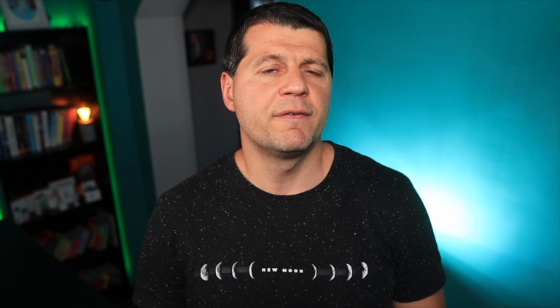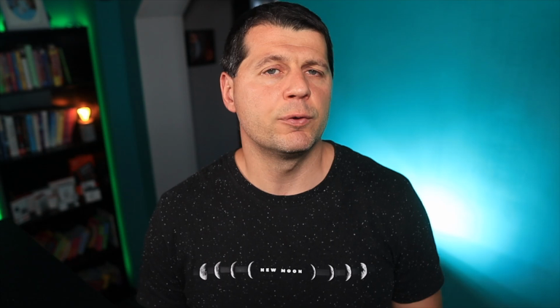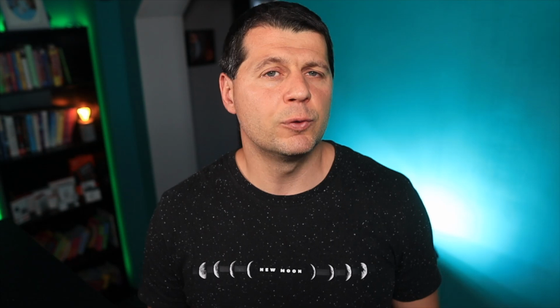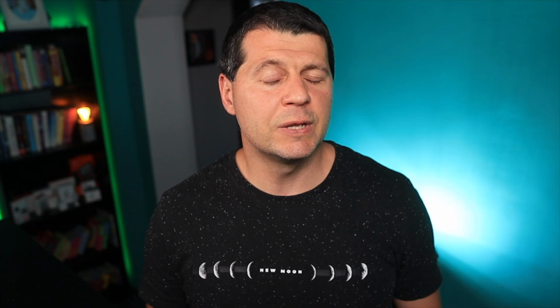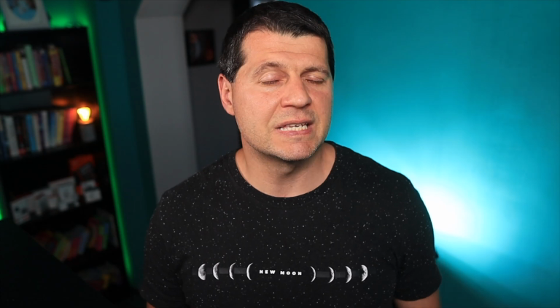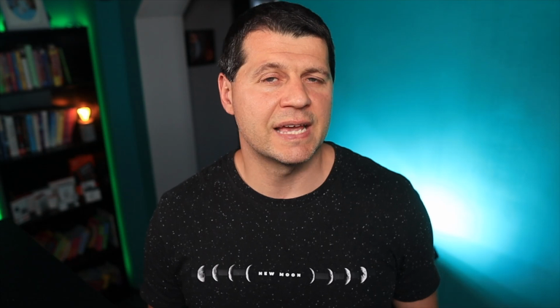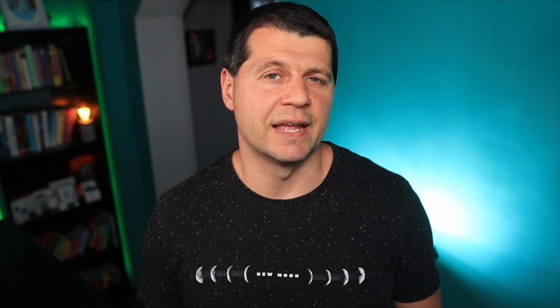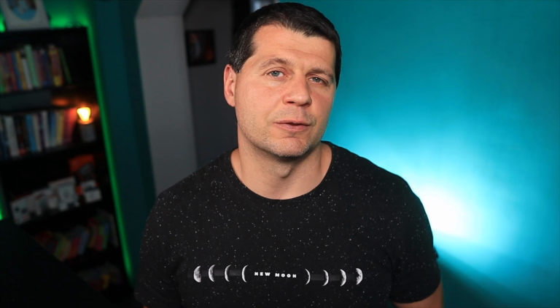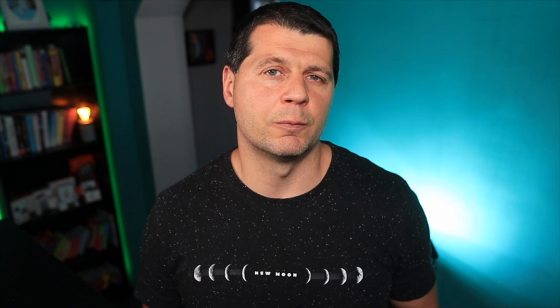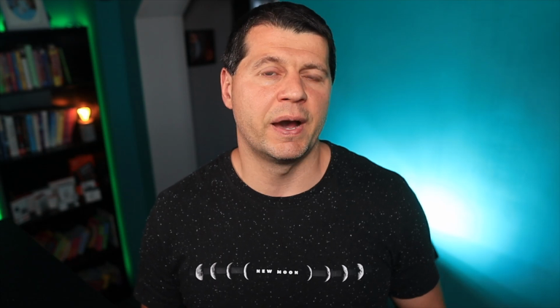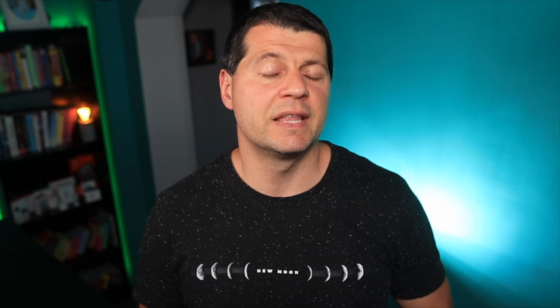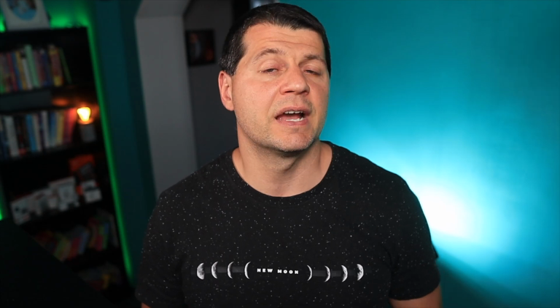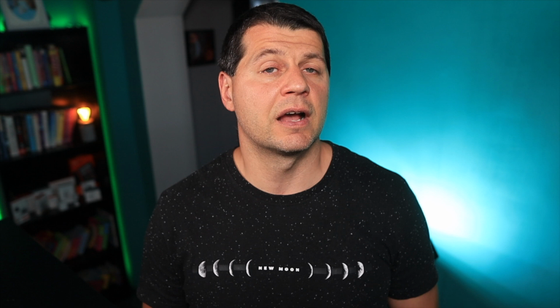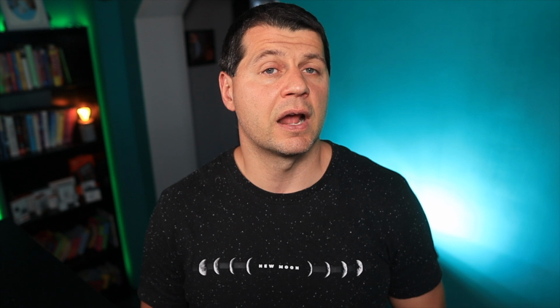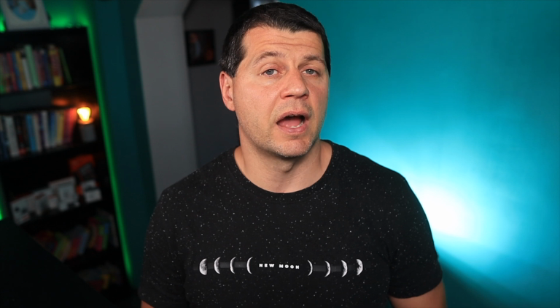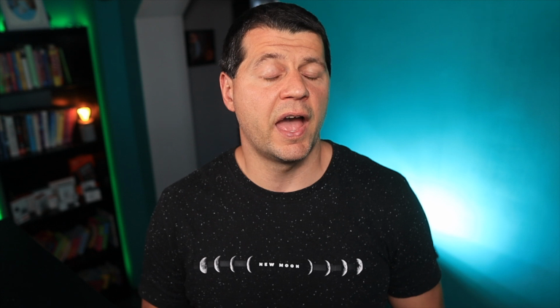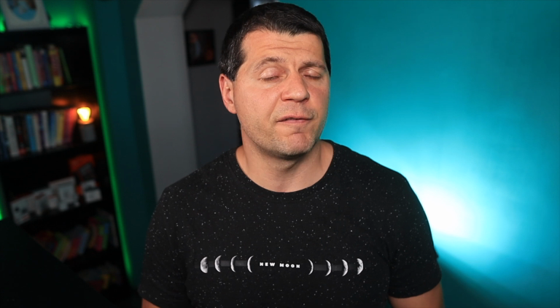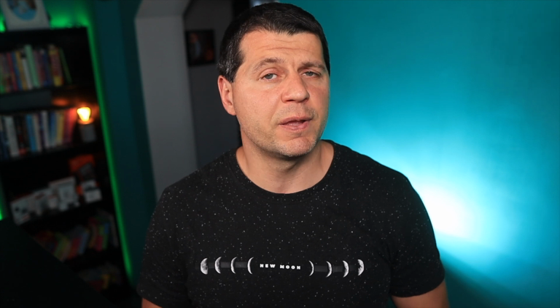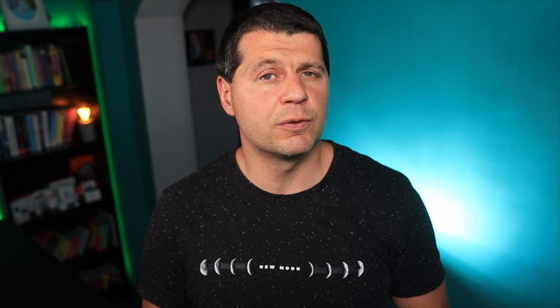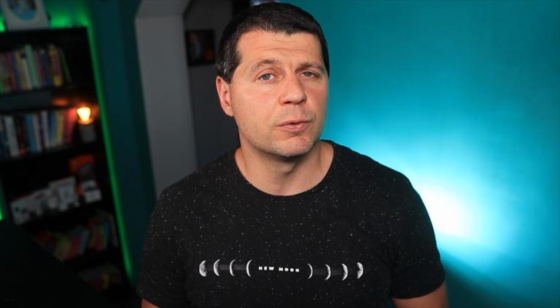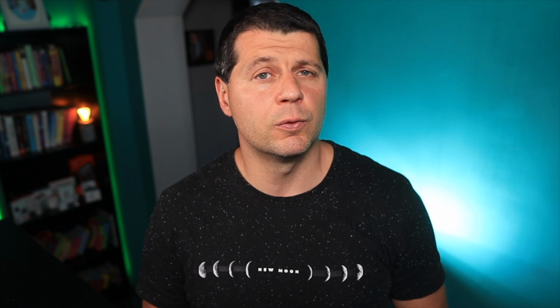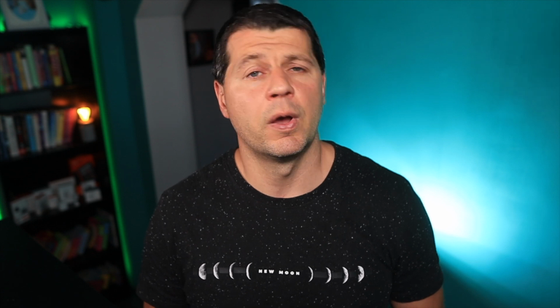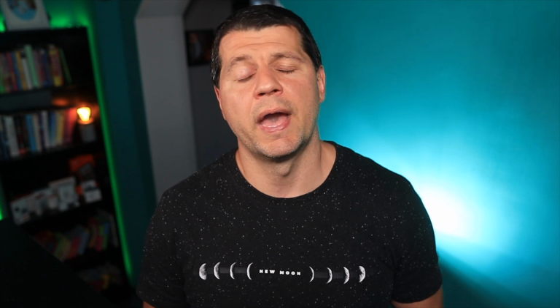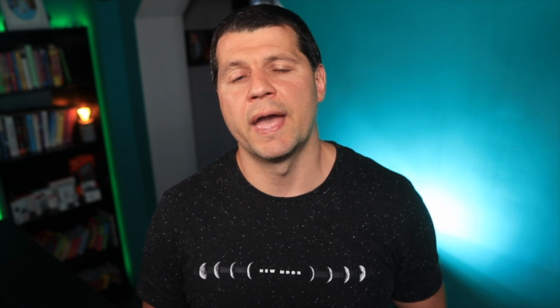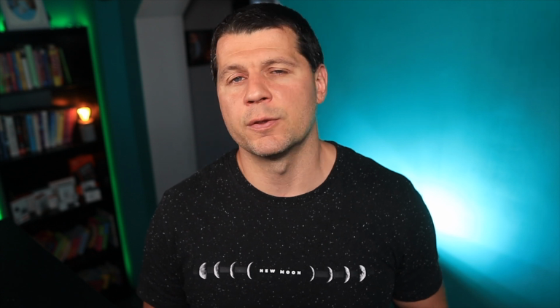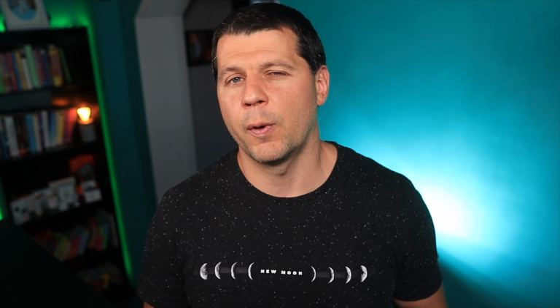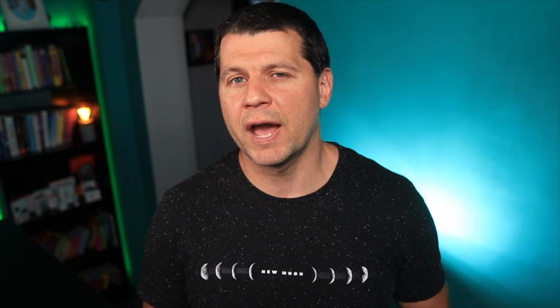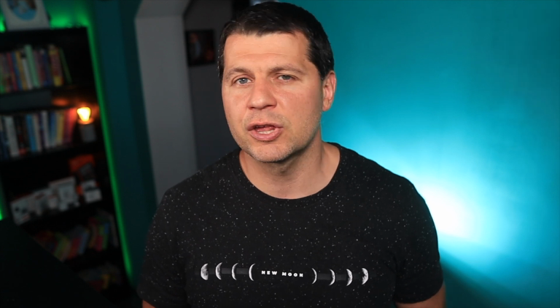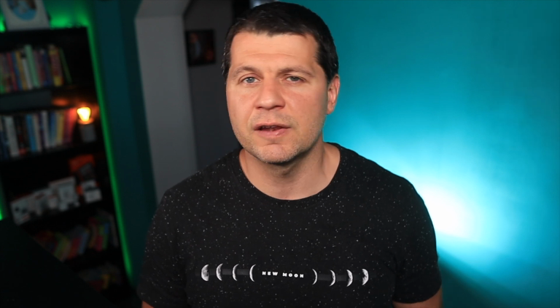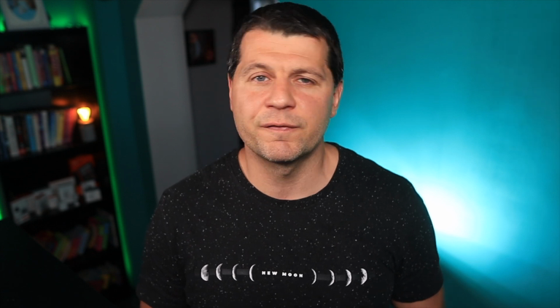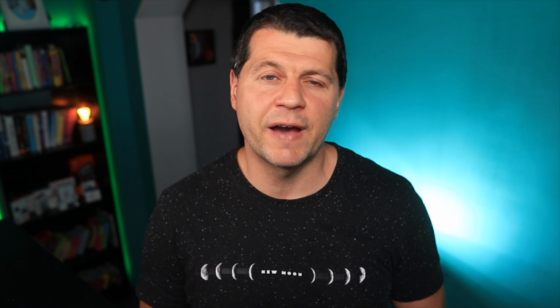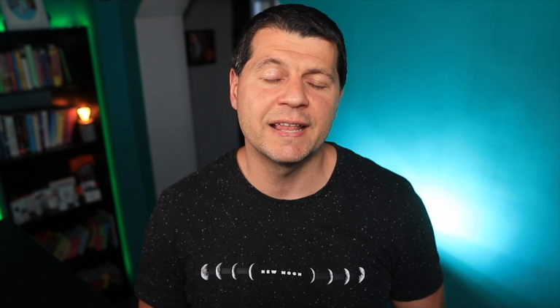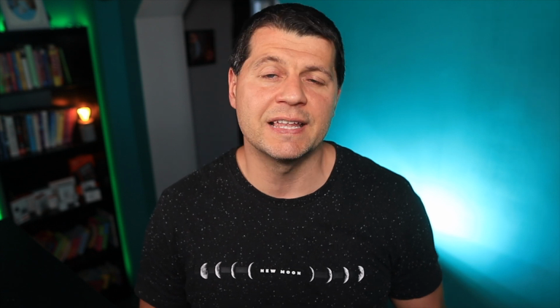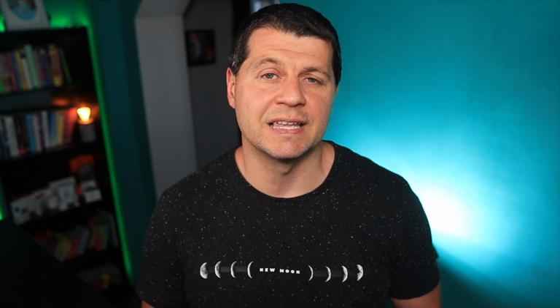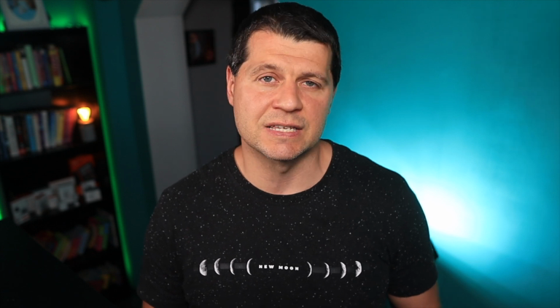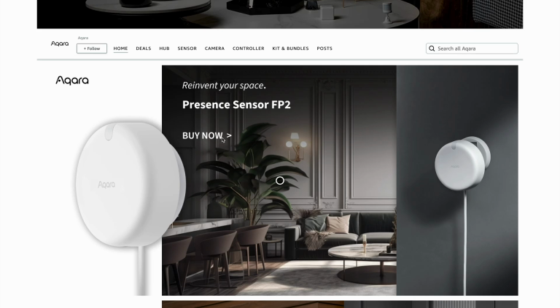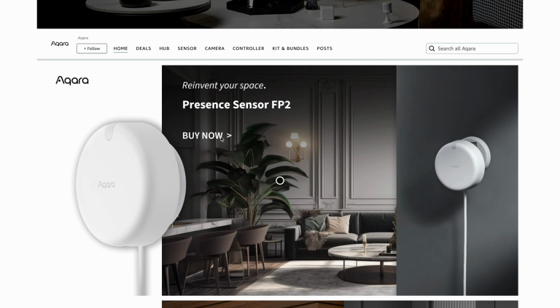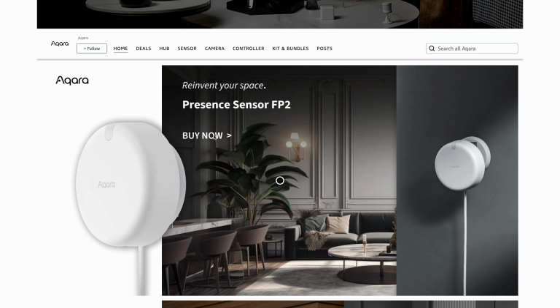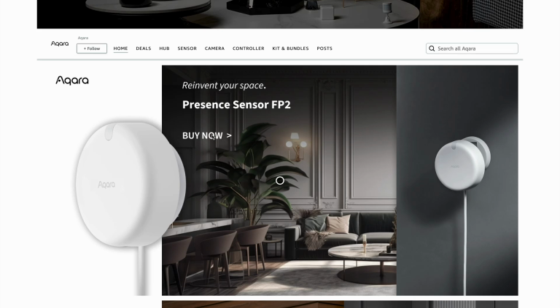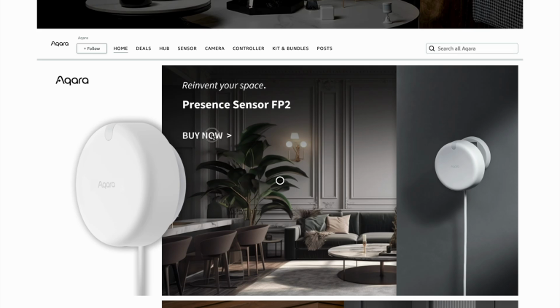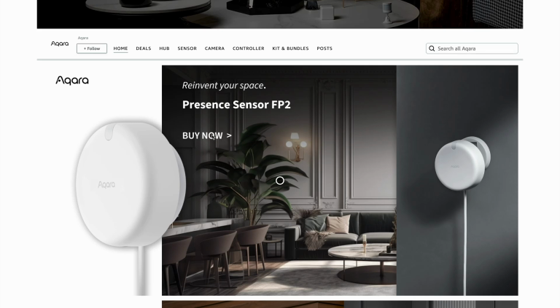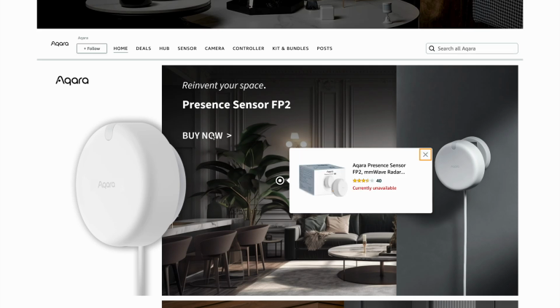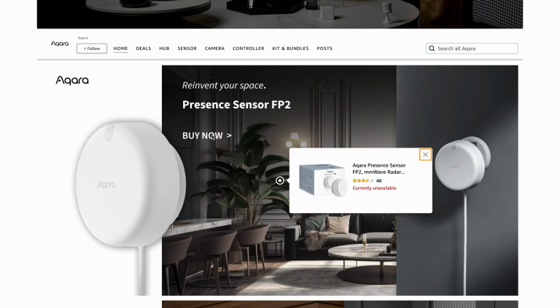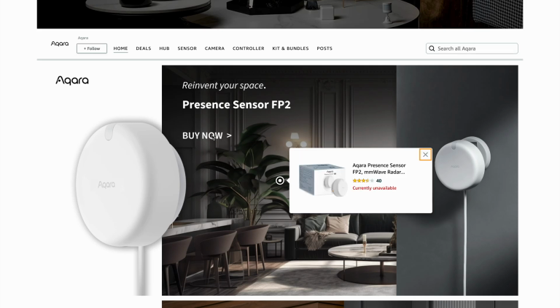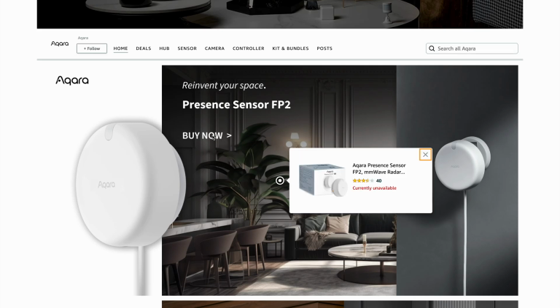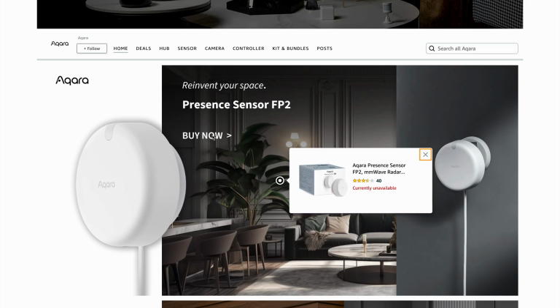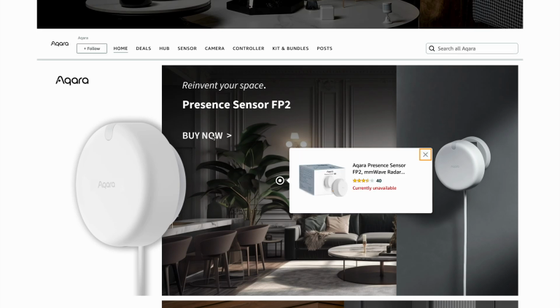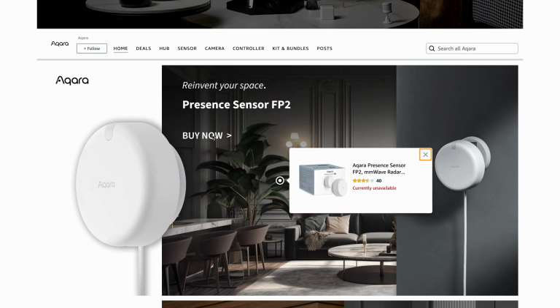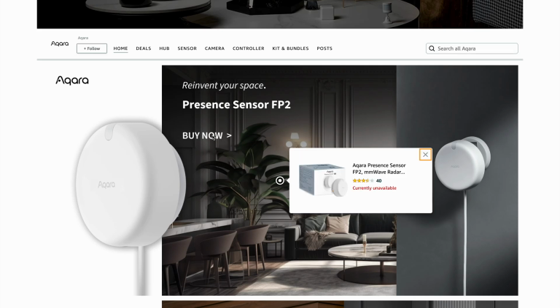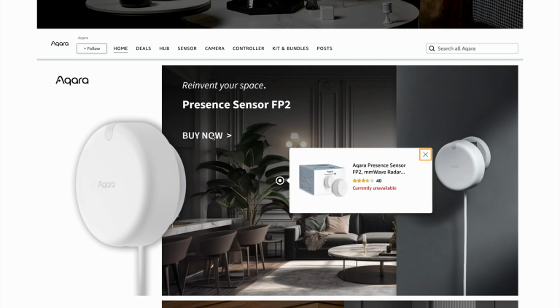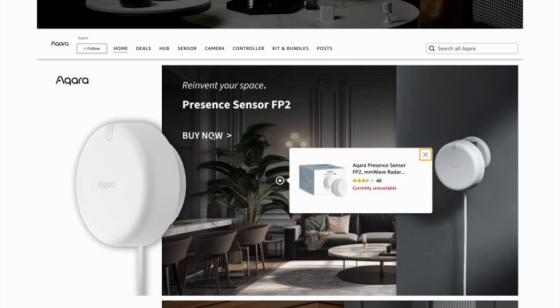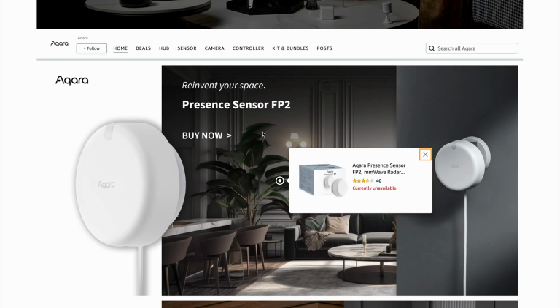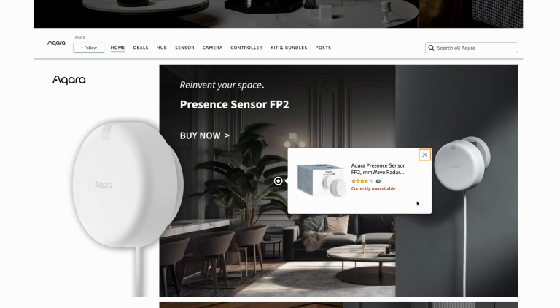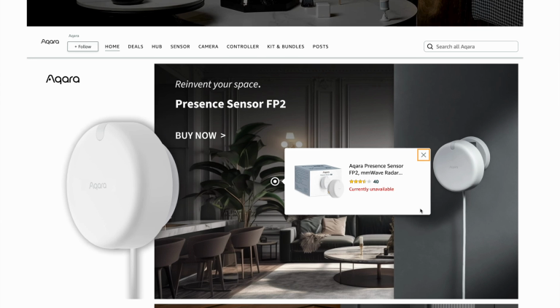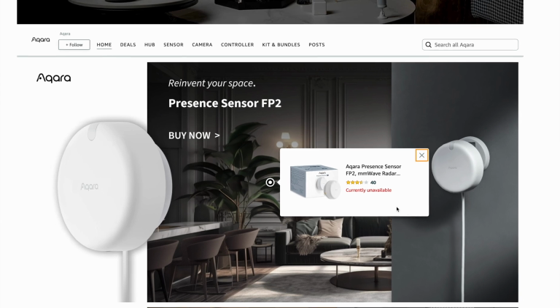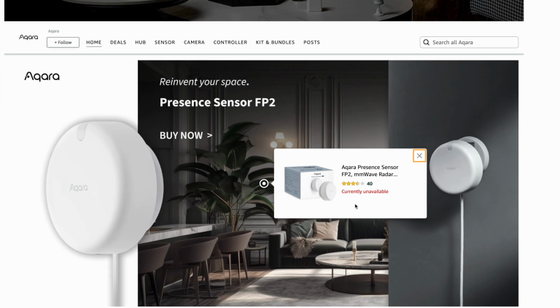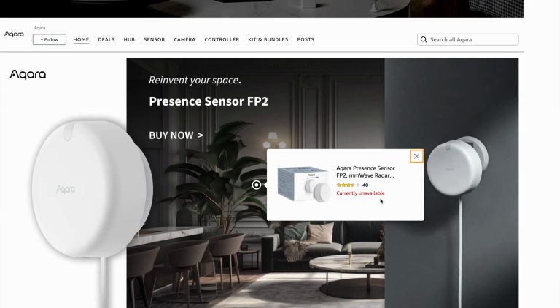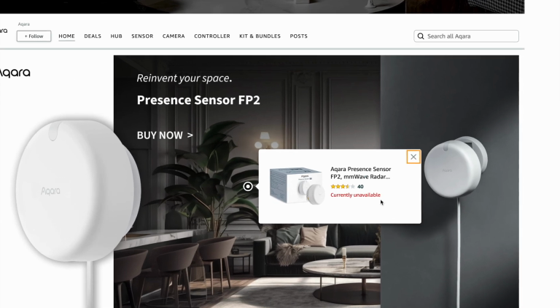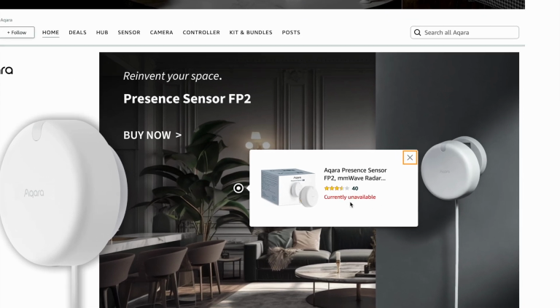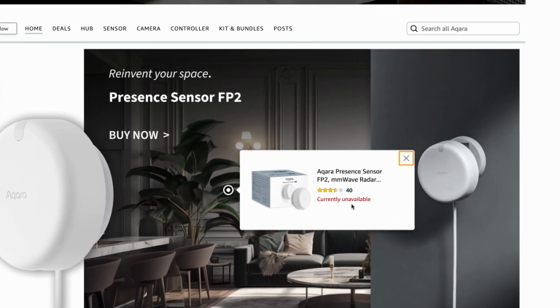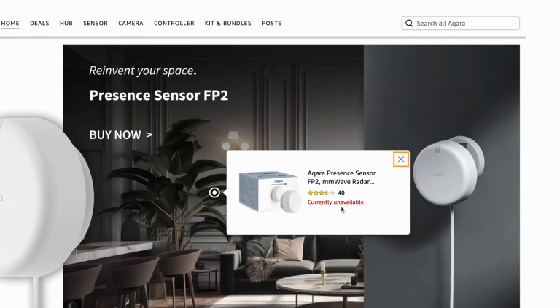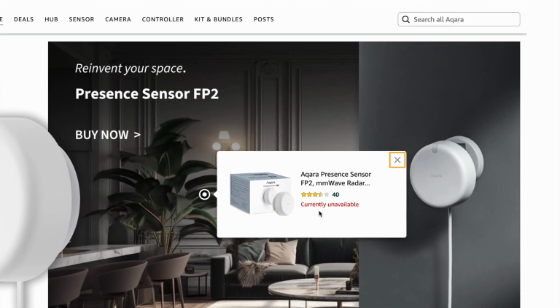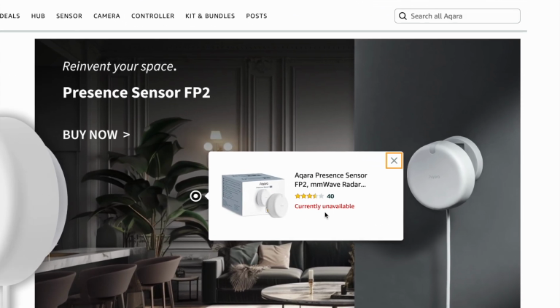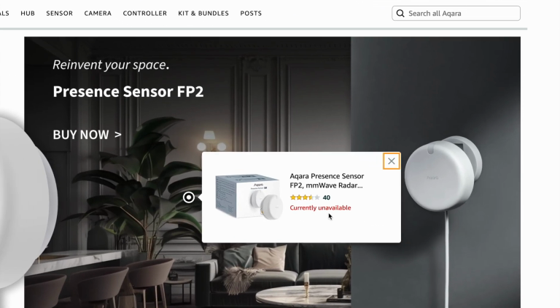If you do decide to buy the Akara FP2, note that it seems to have sold out very quickly, so stock availability may be an issue.